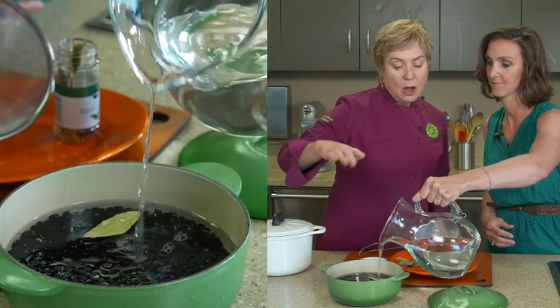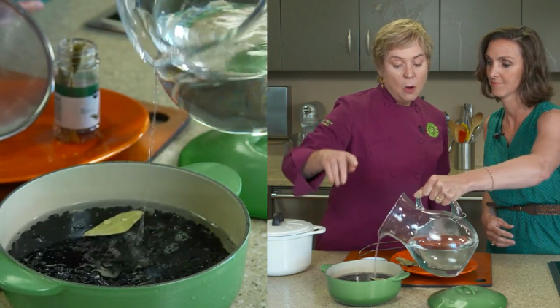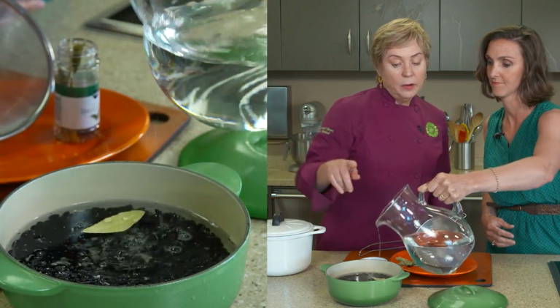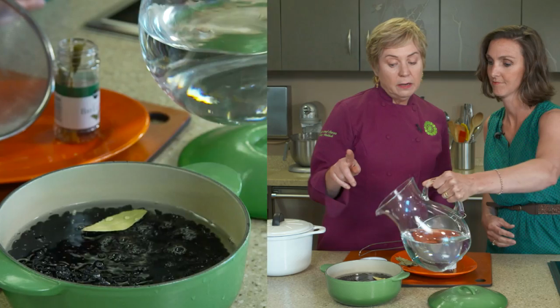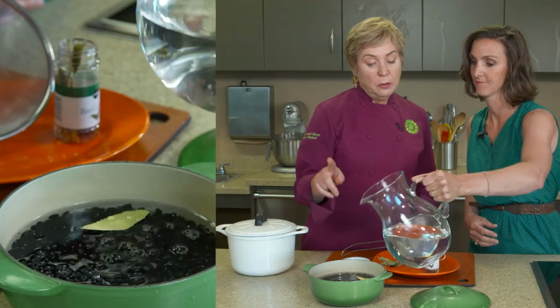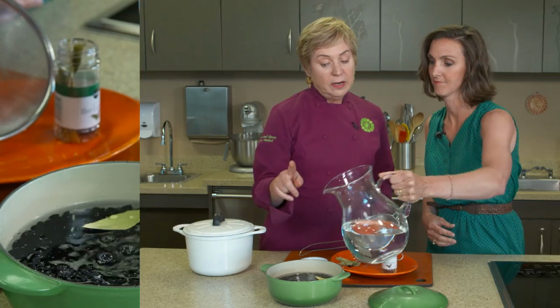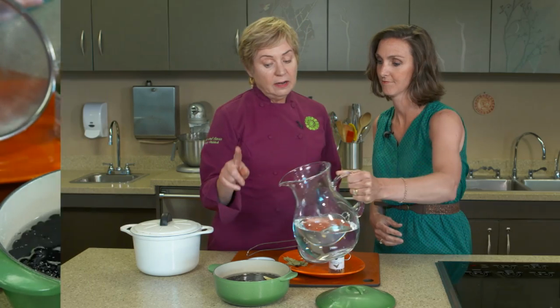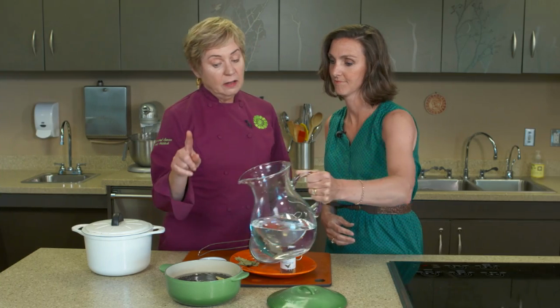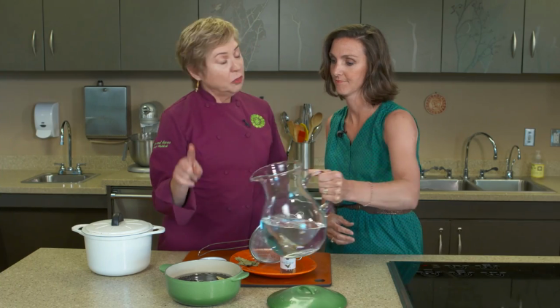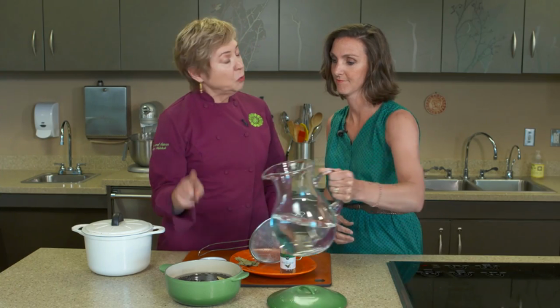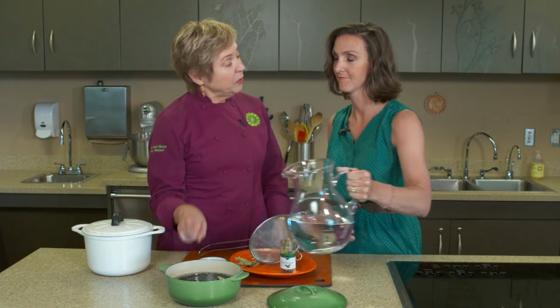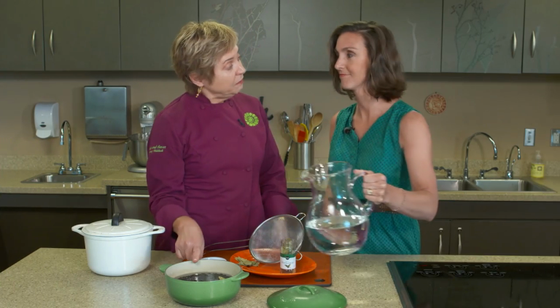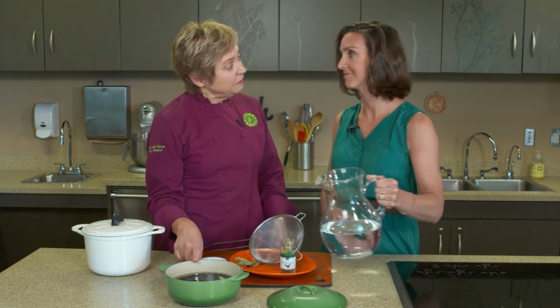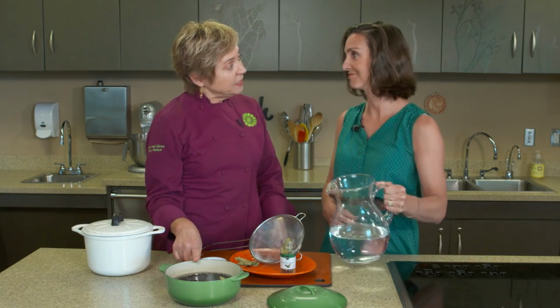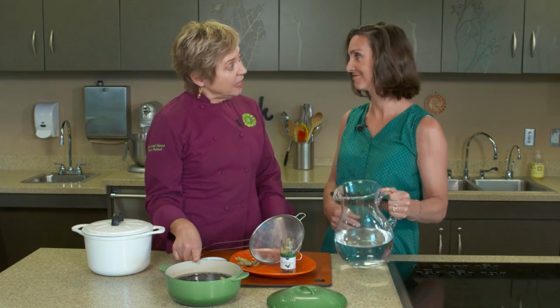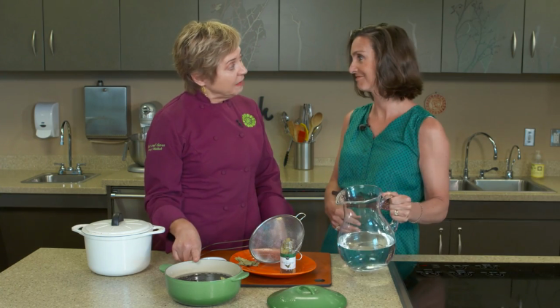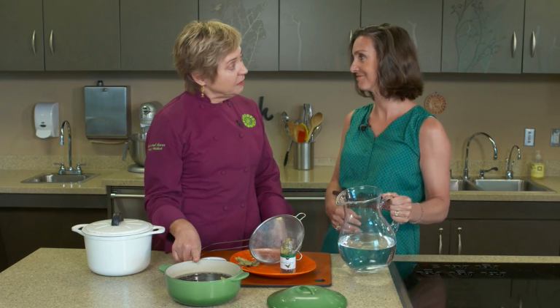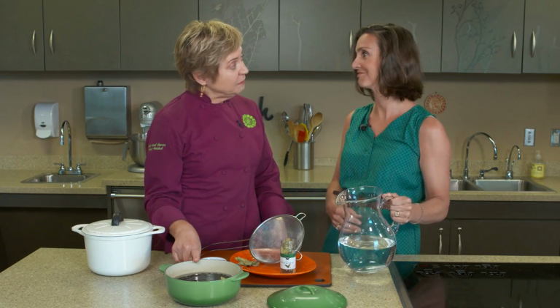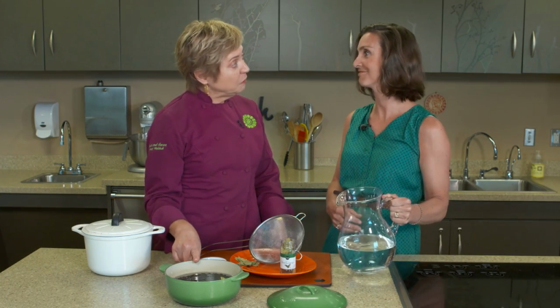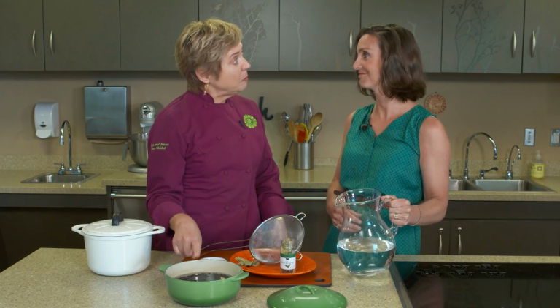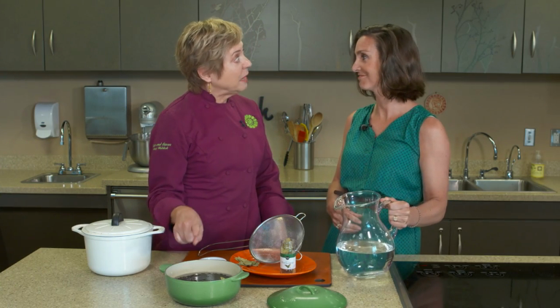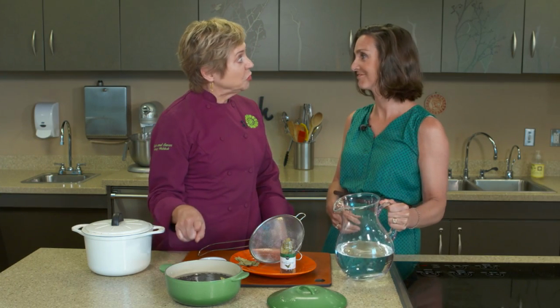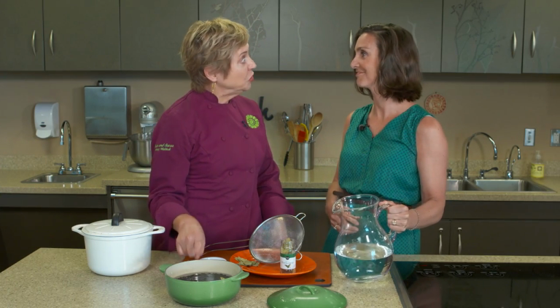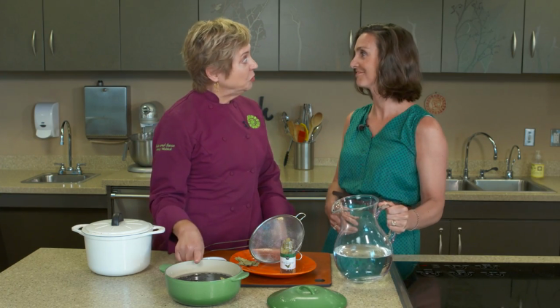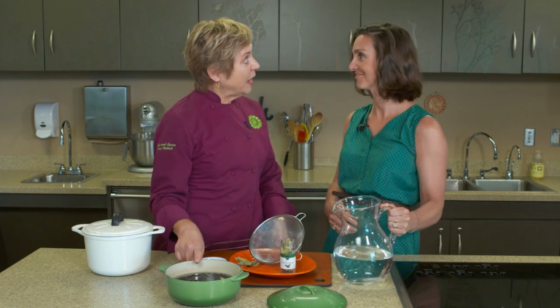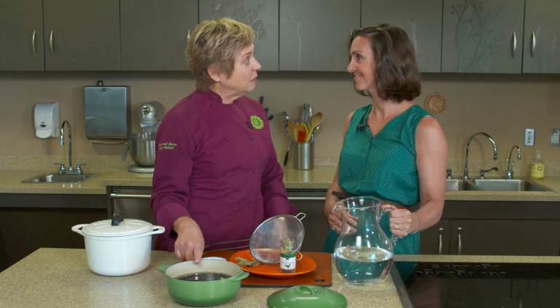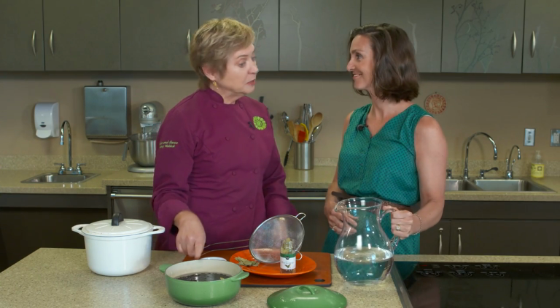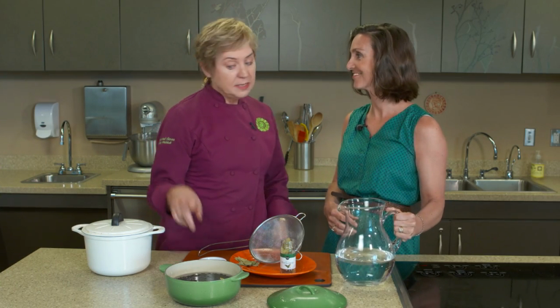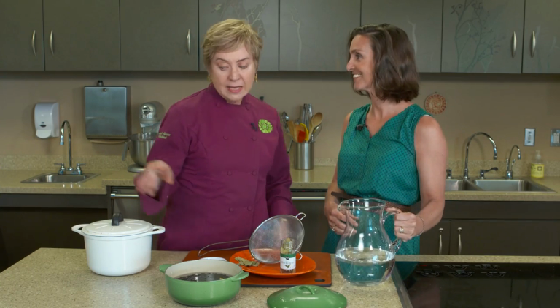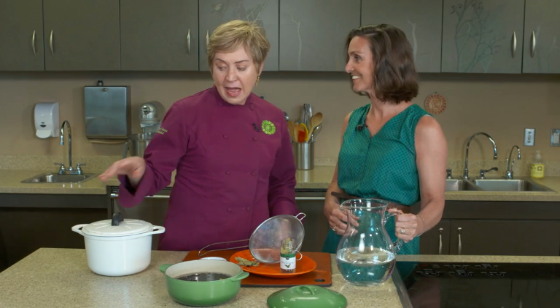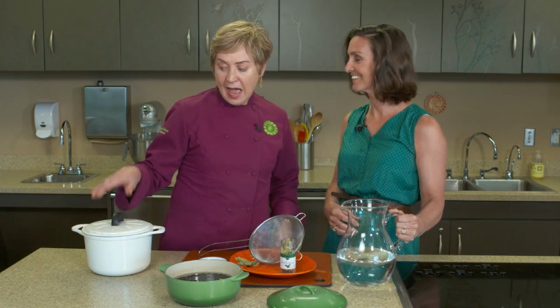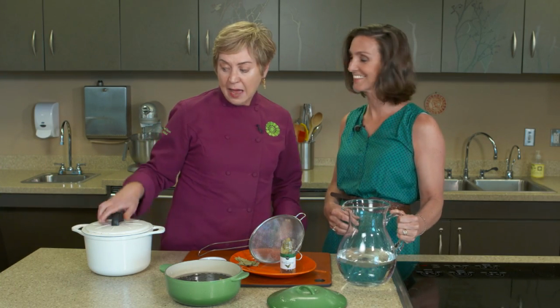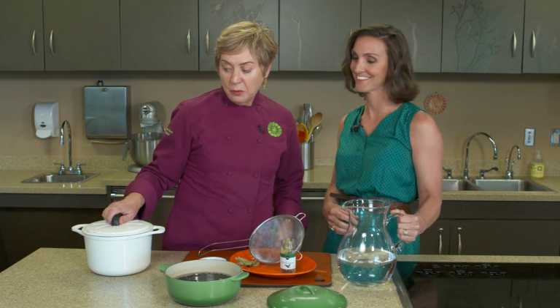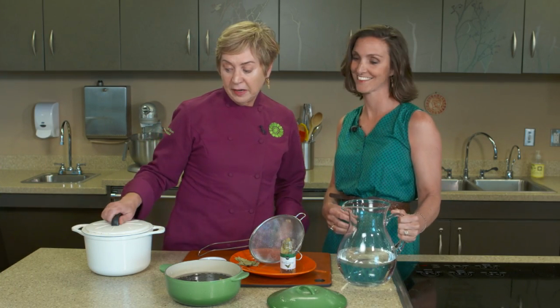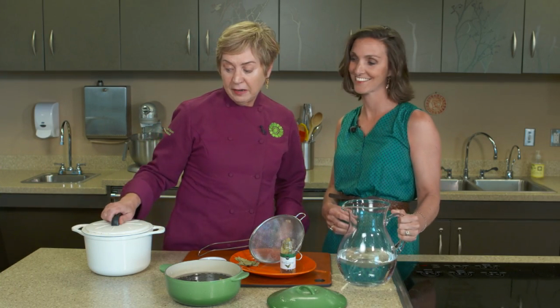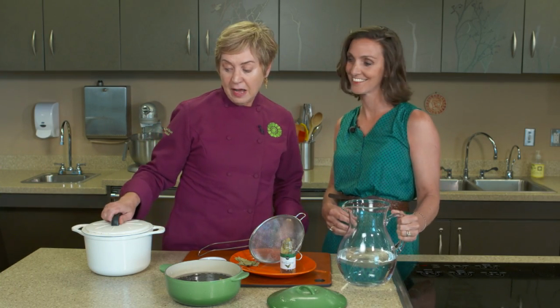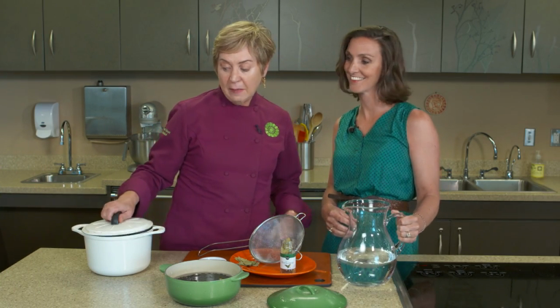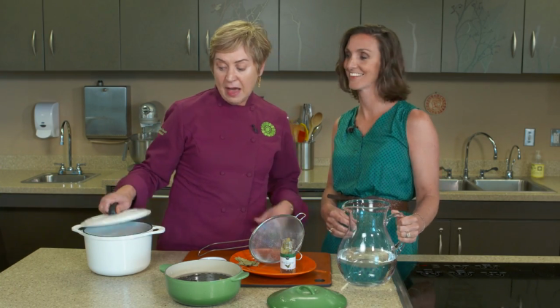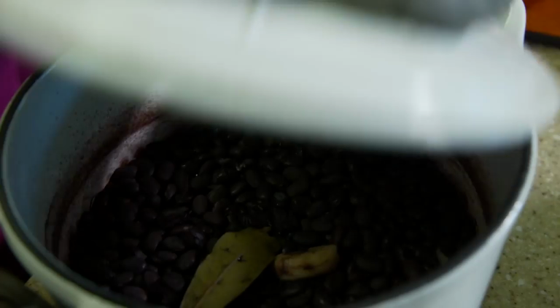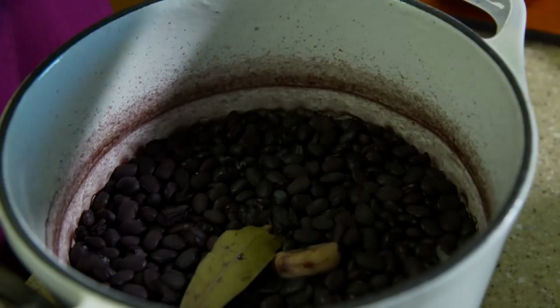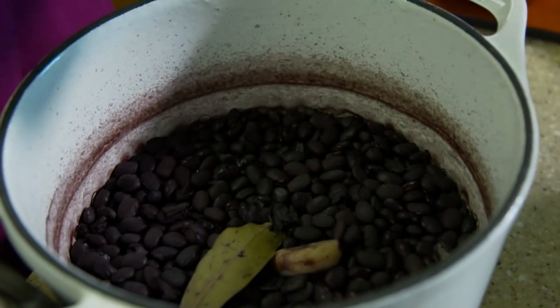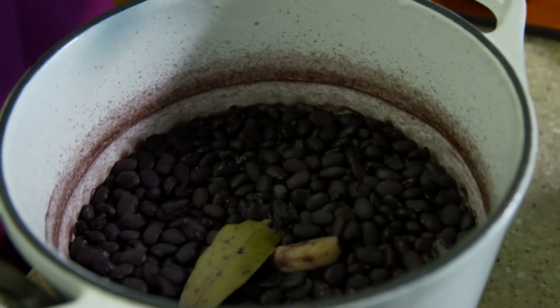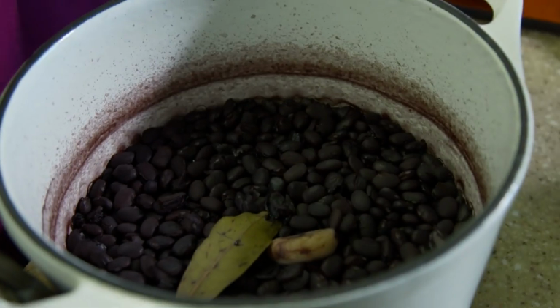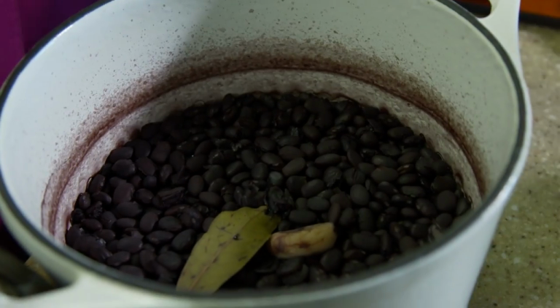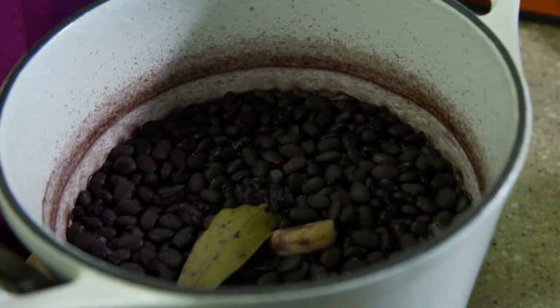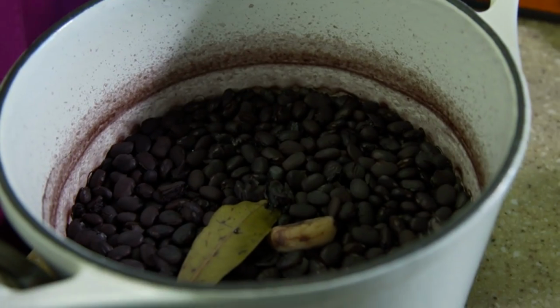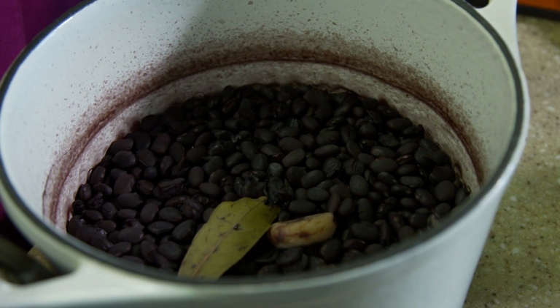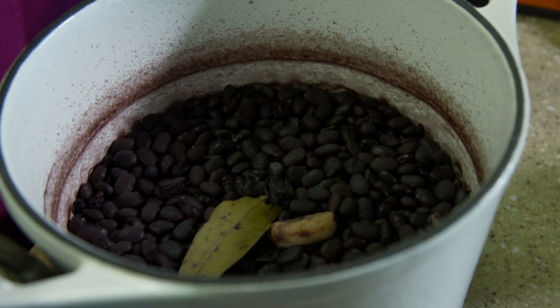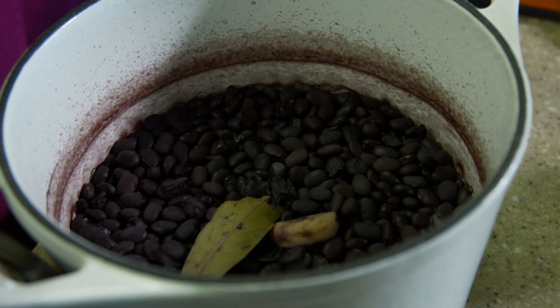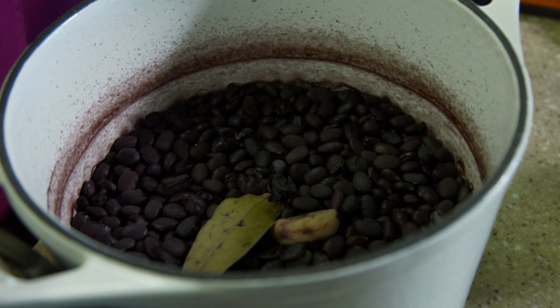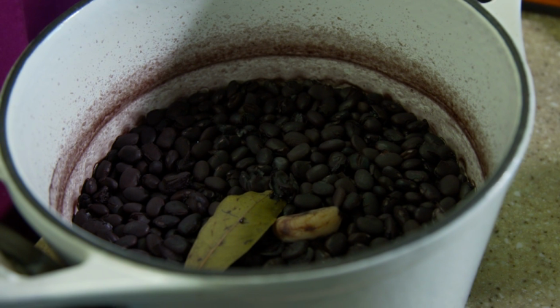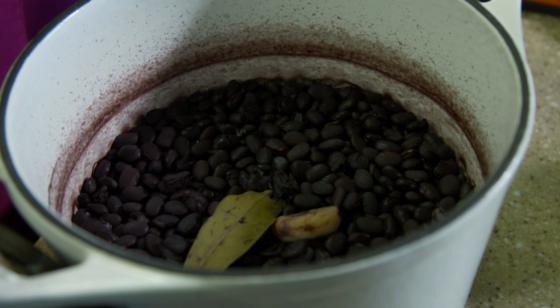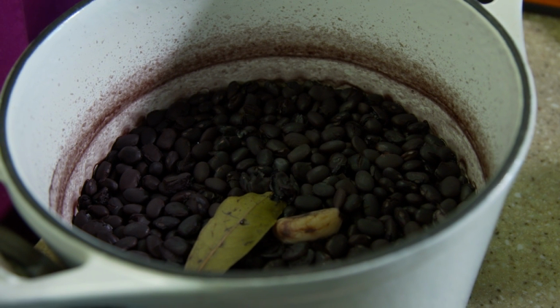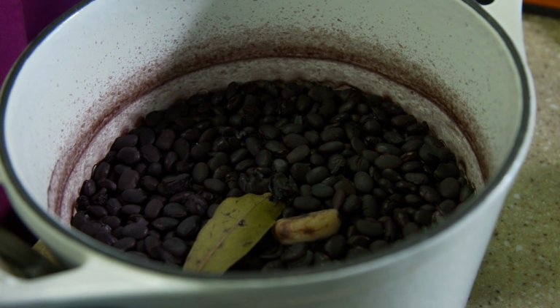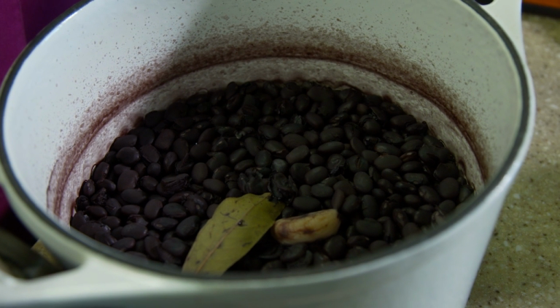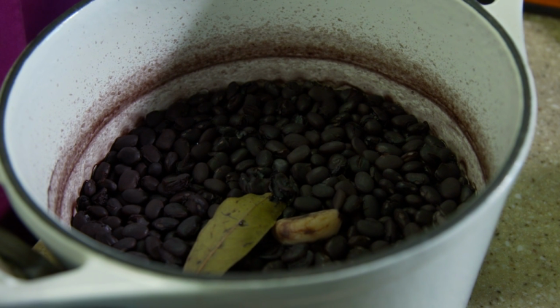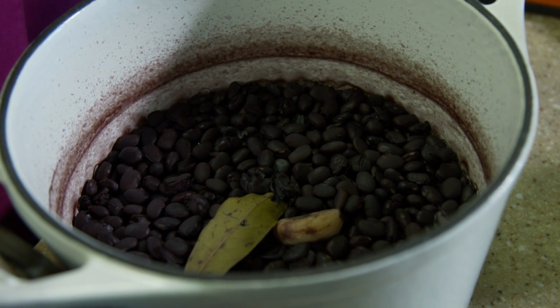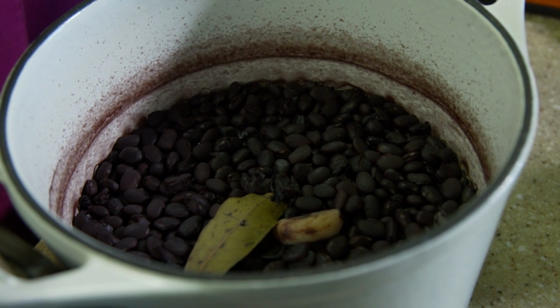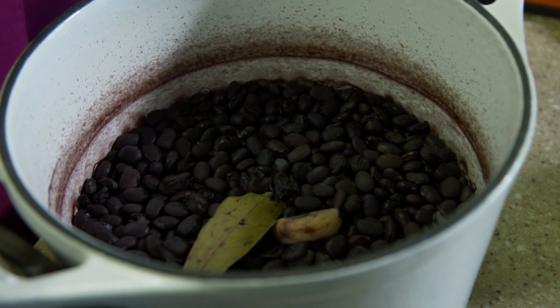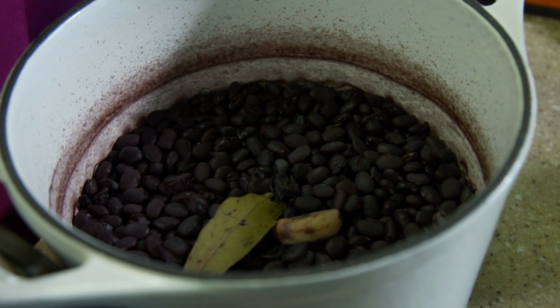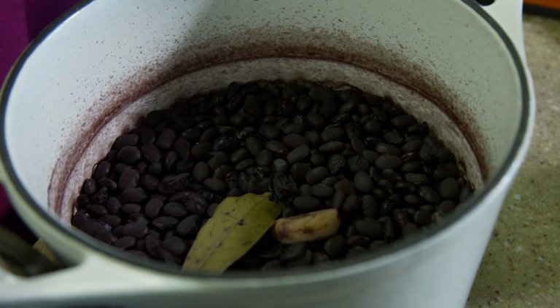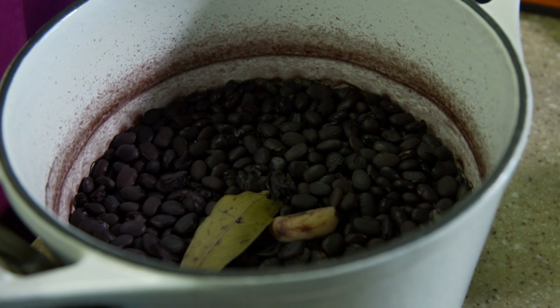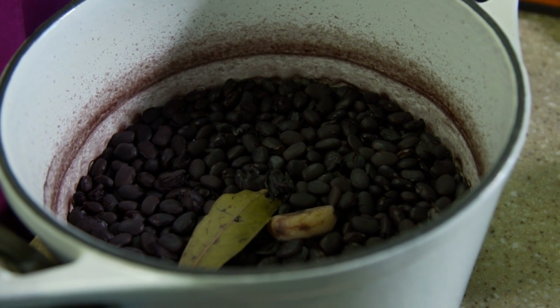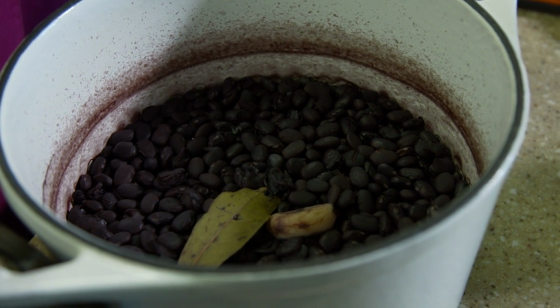We're going to put it in a 350 oven for about 2 hours and we're going to come out with beautiful baked black beans.